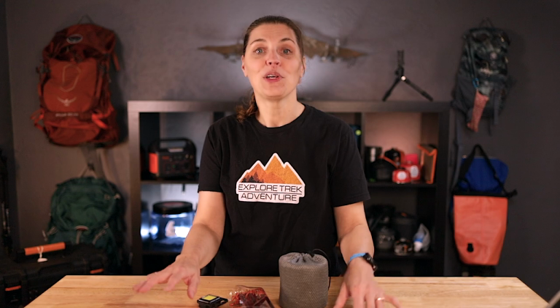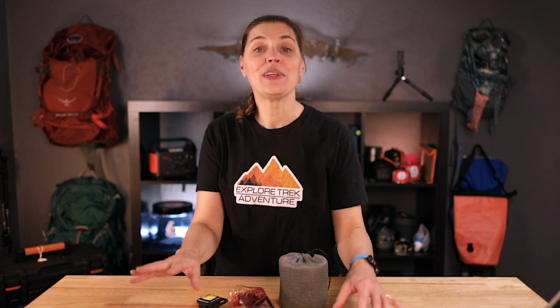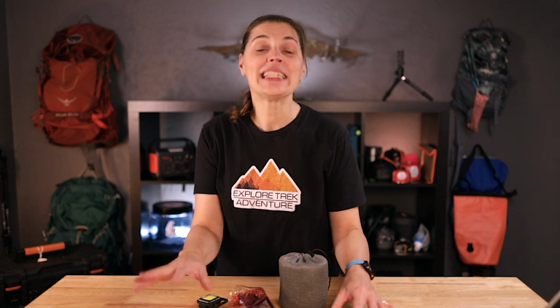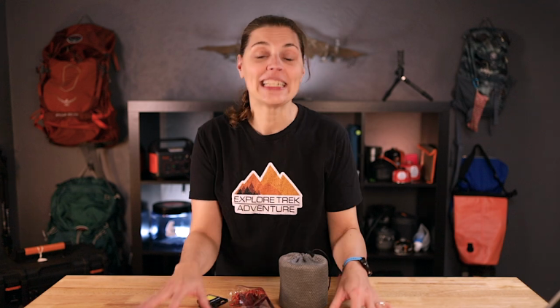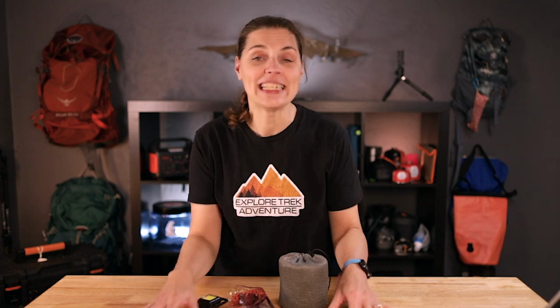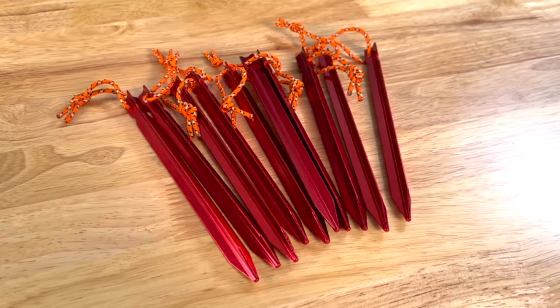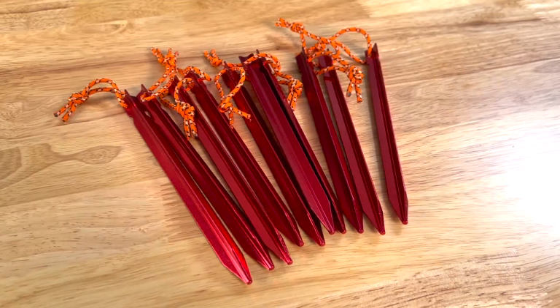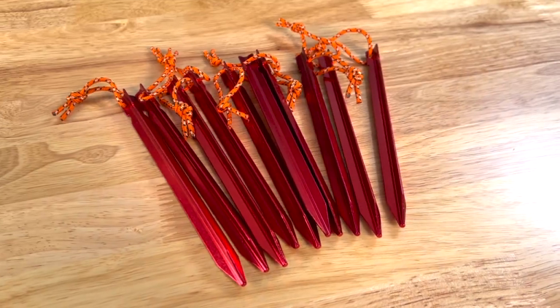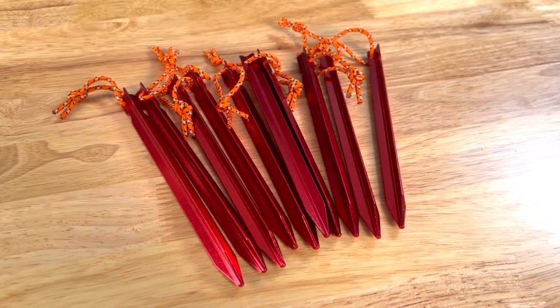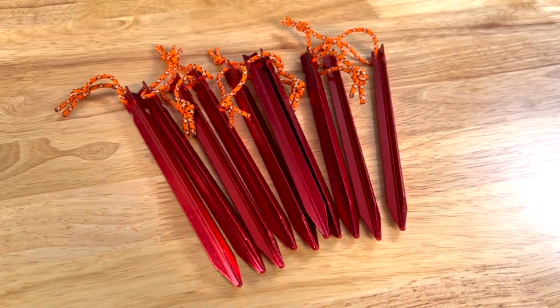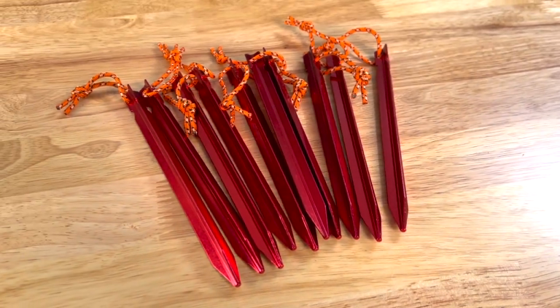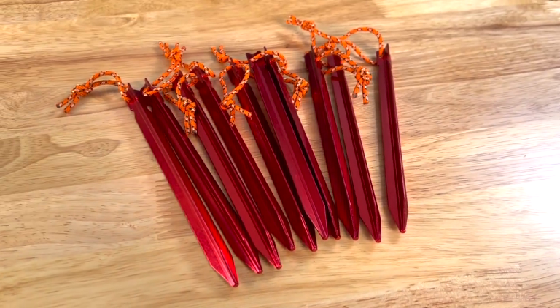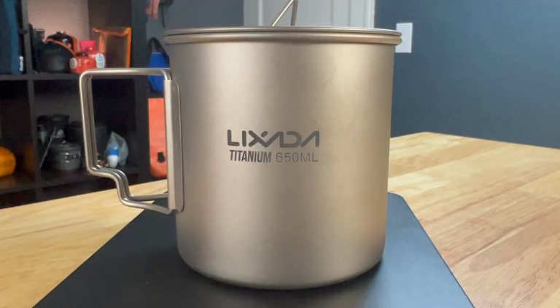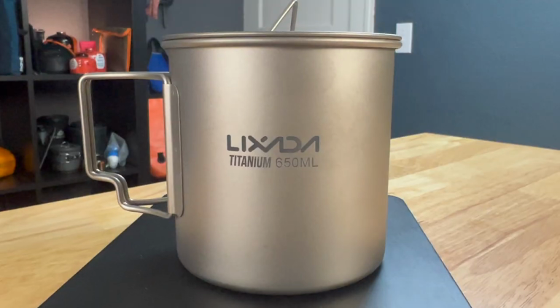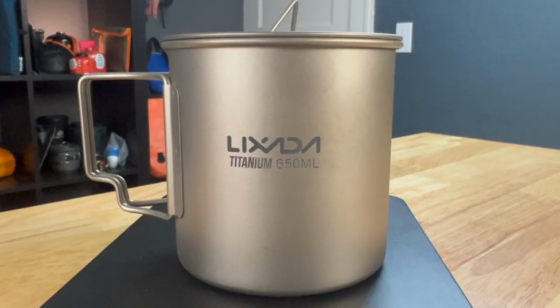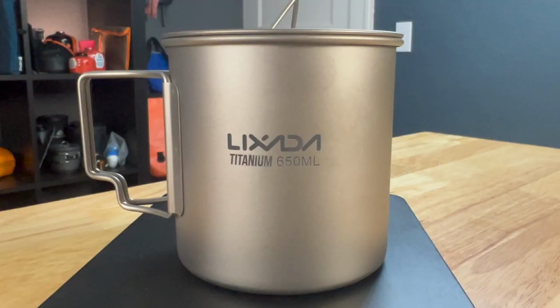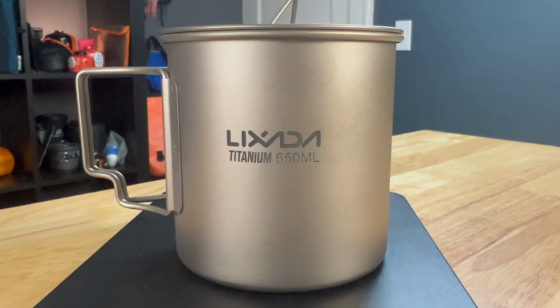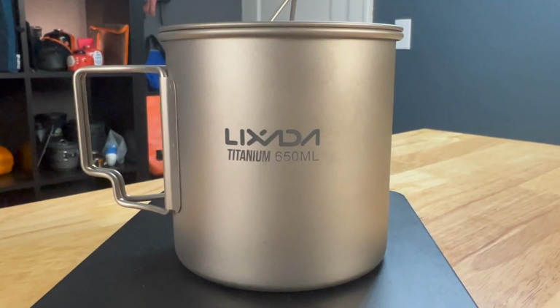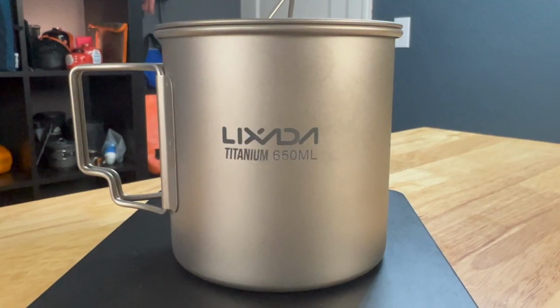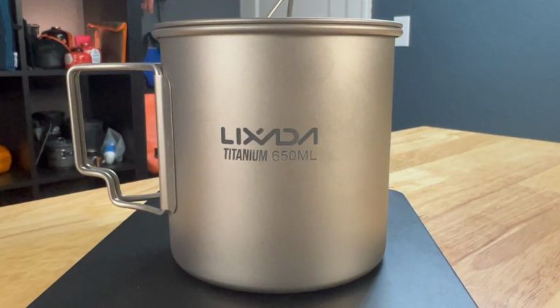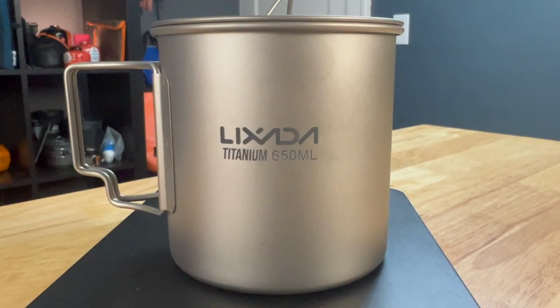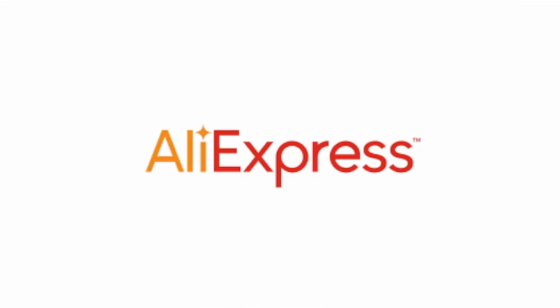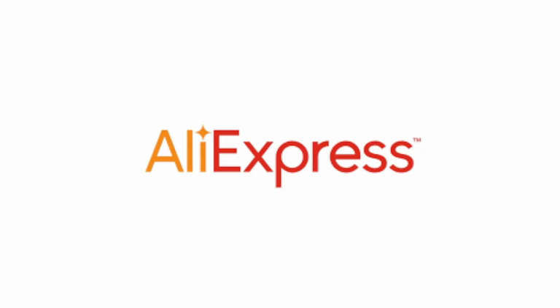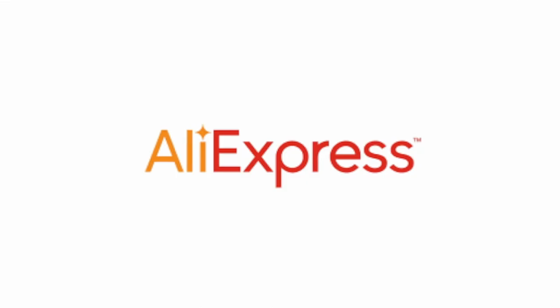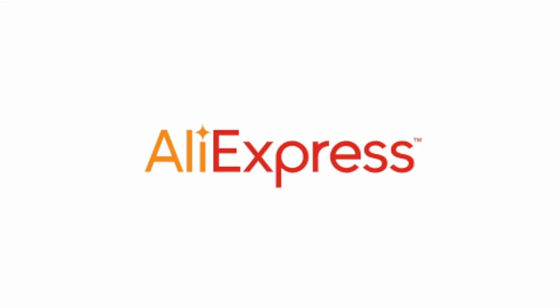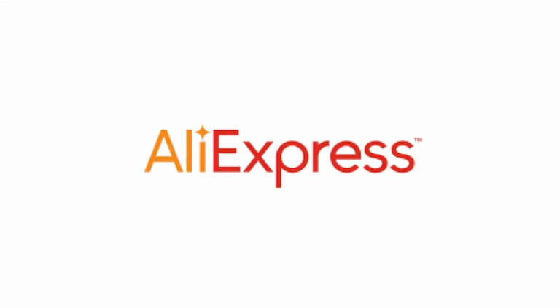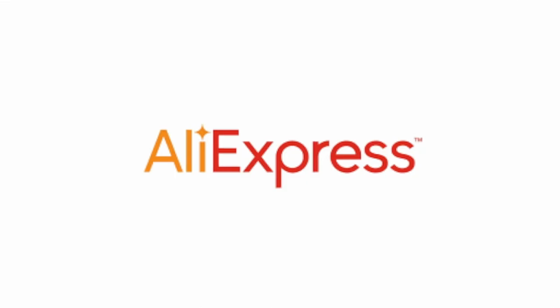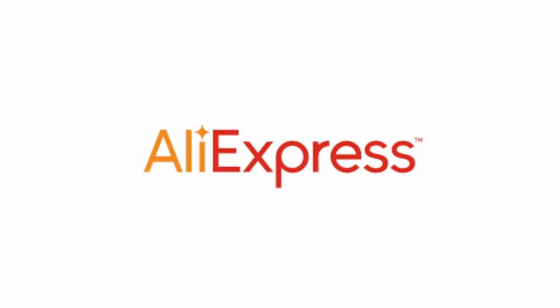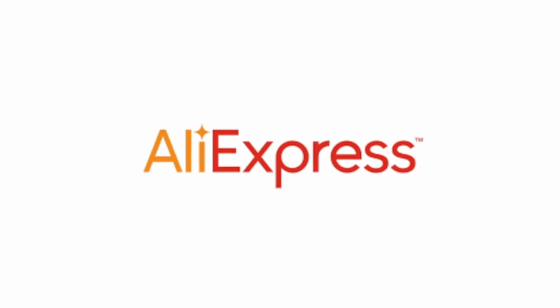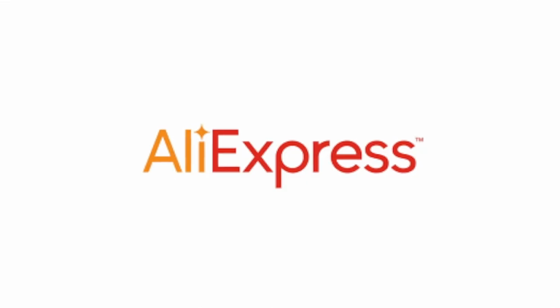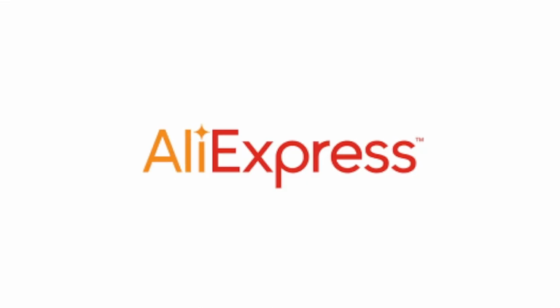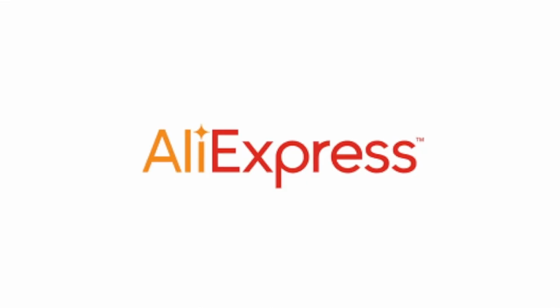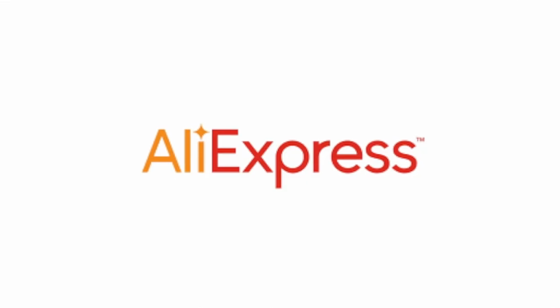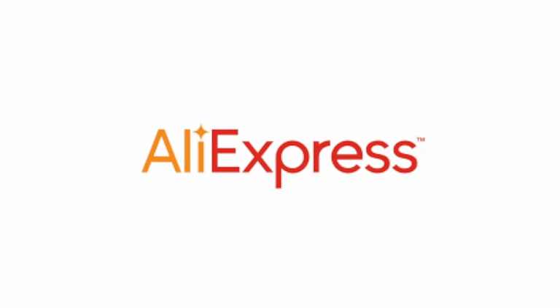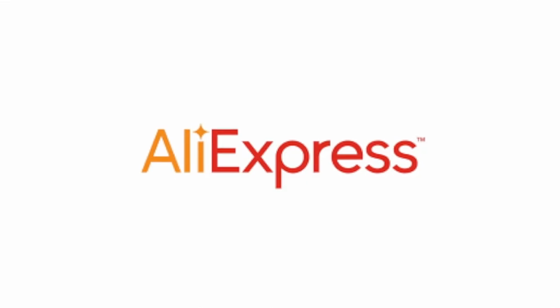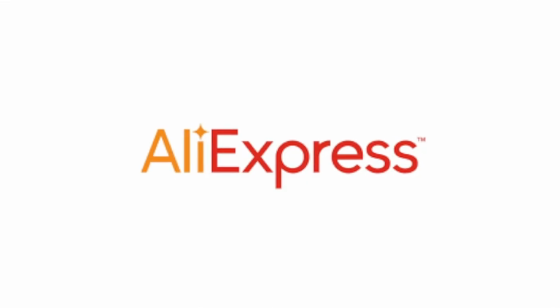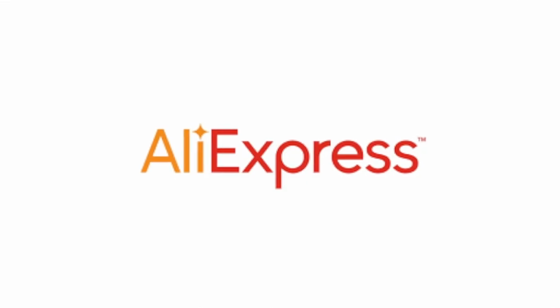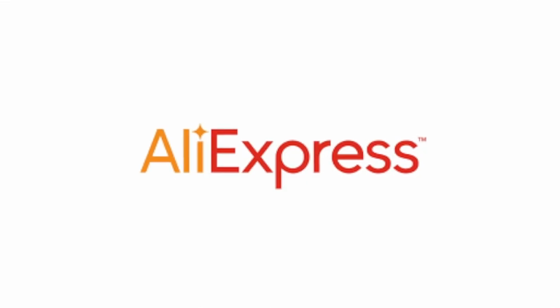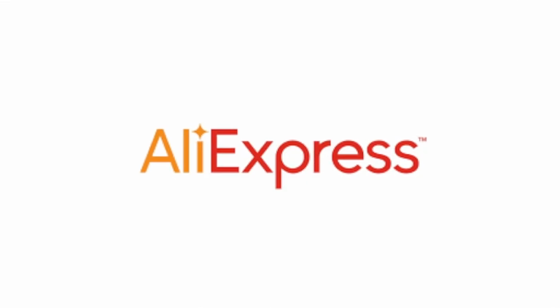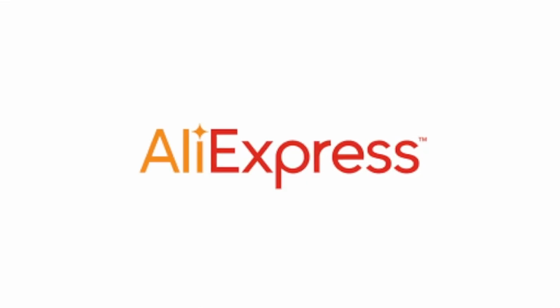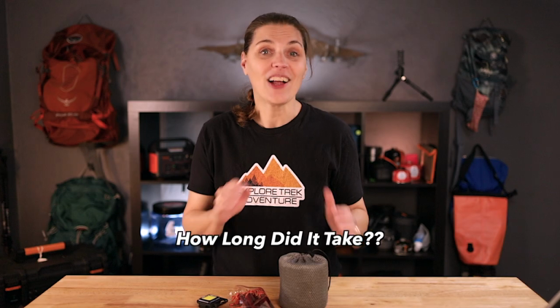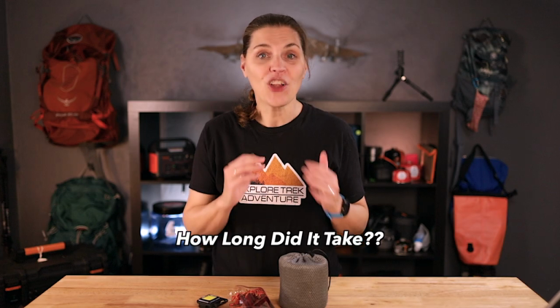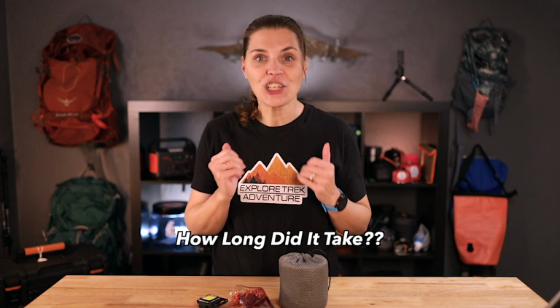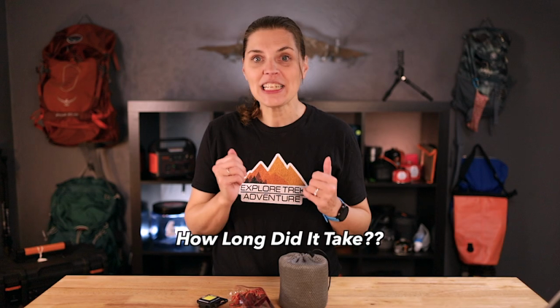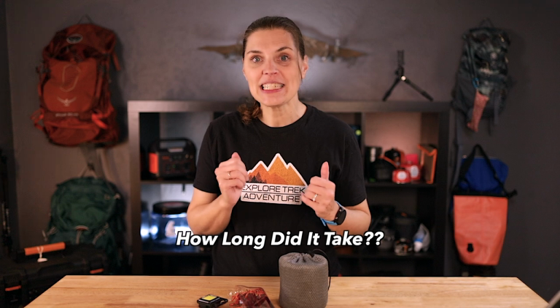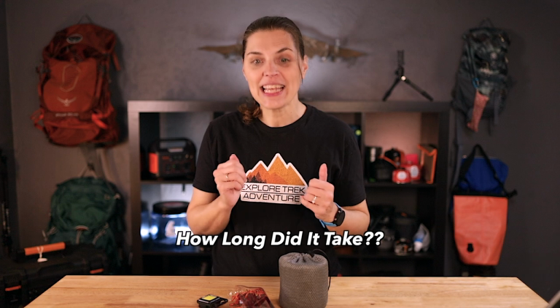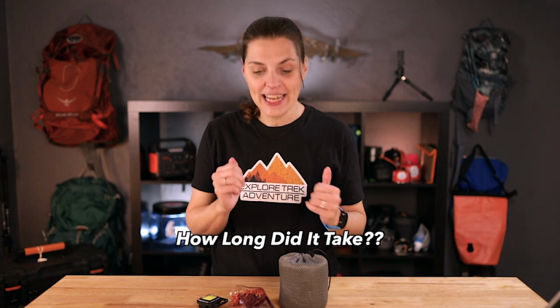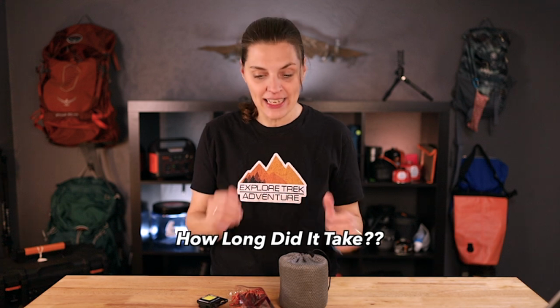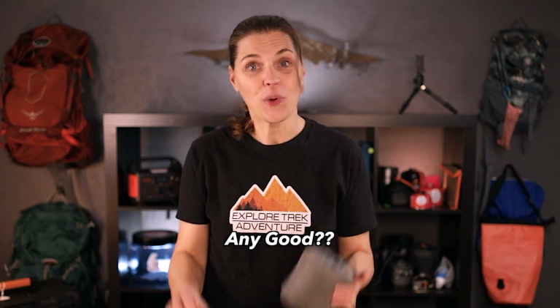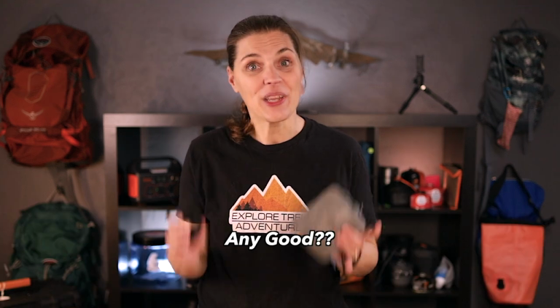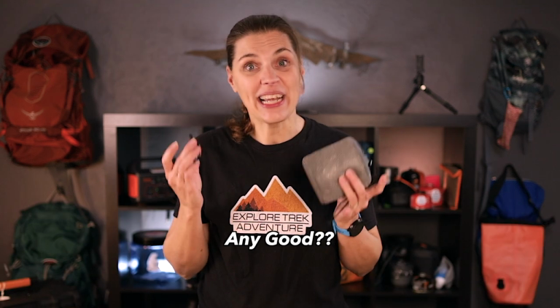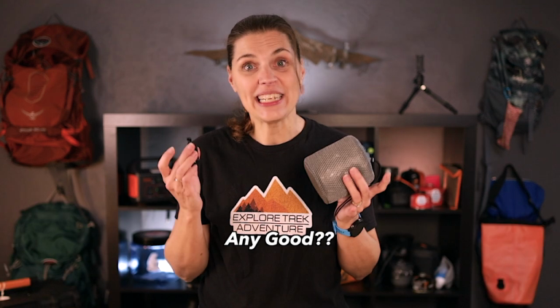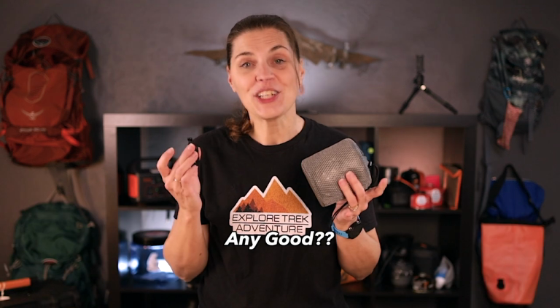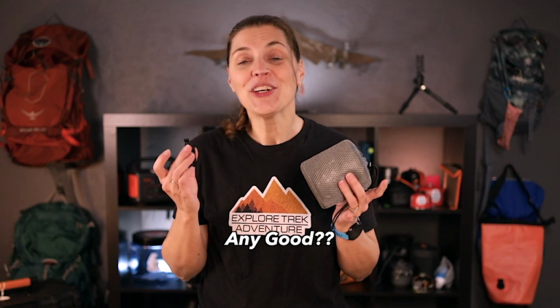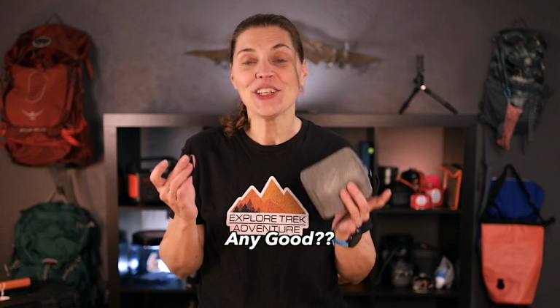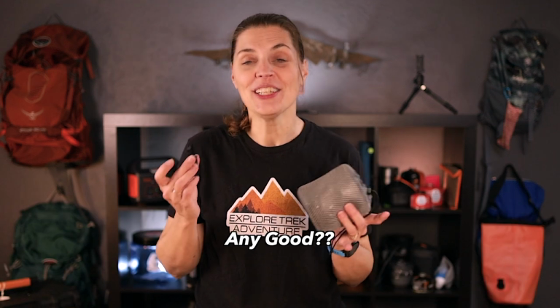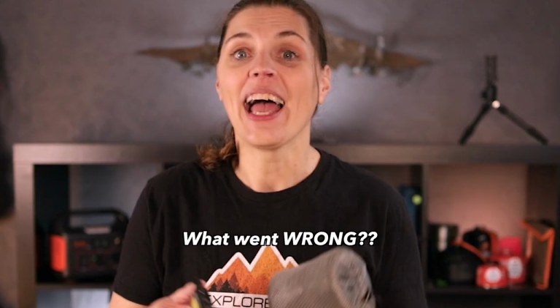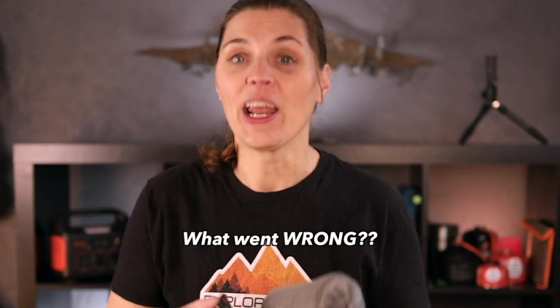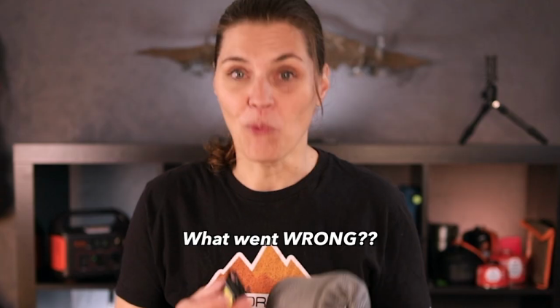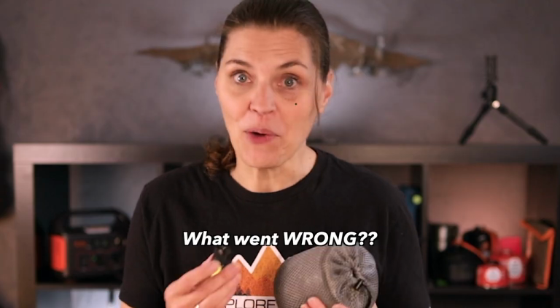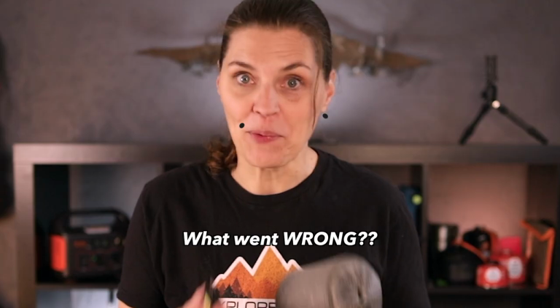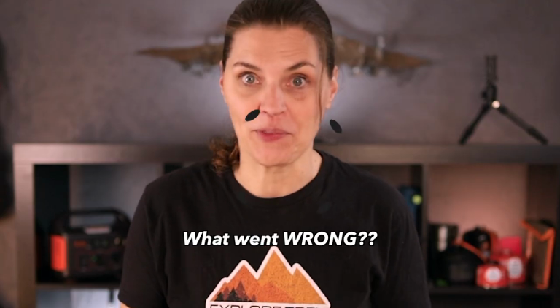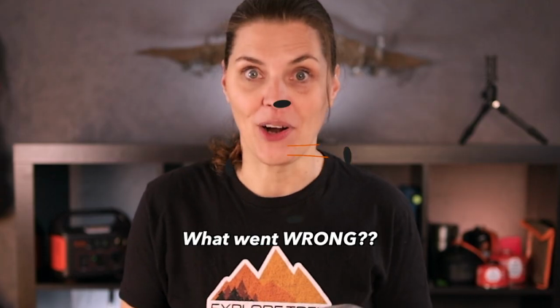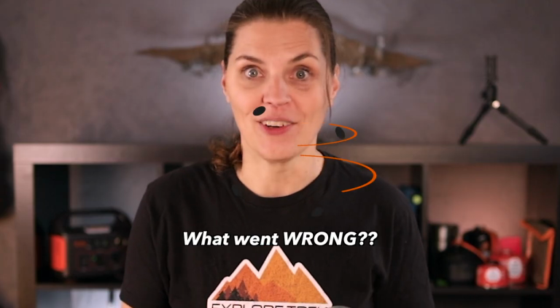We recently tested out ordering some camping items from AliExpress, which come directly from China. How long did it take? Were they any good? And what went wrong?